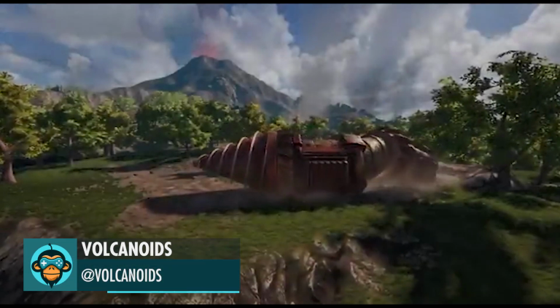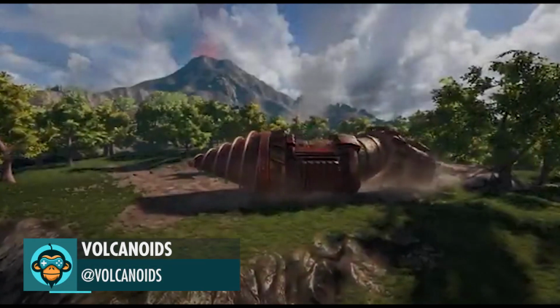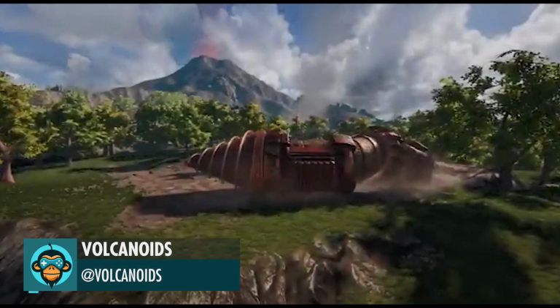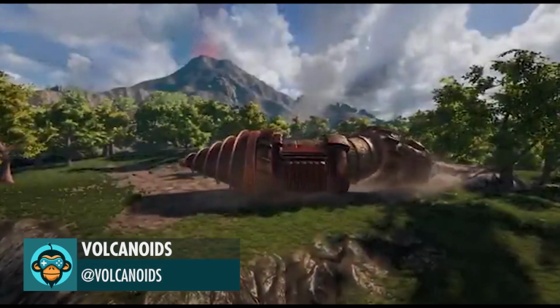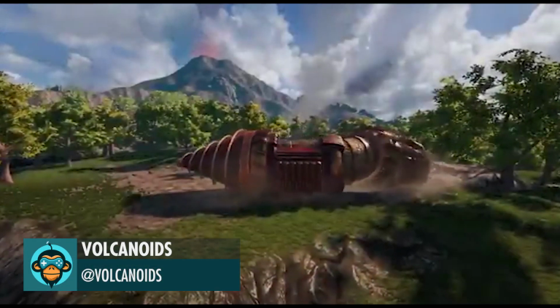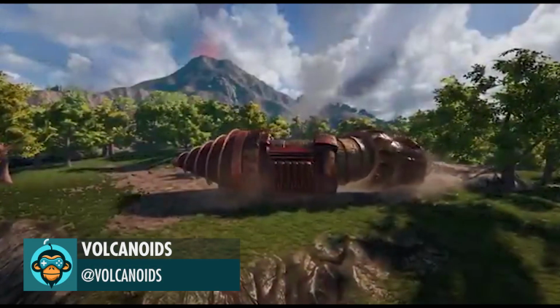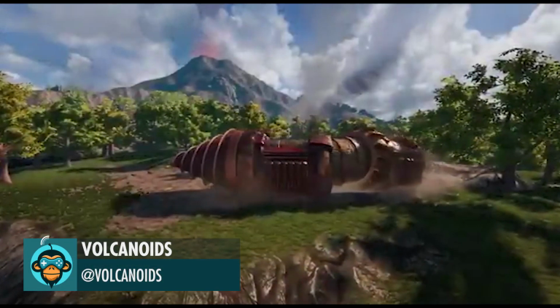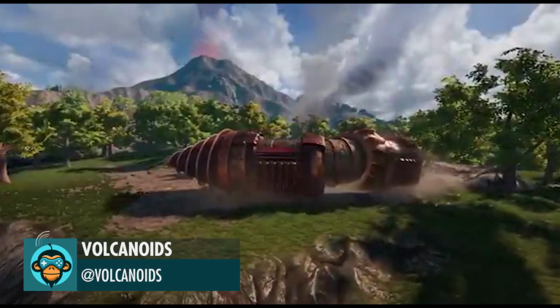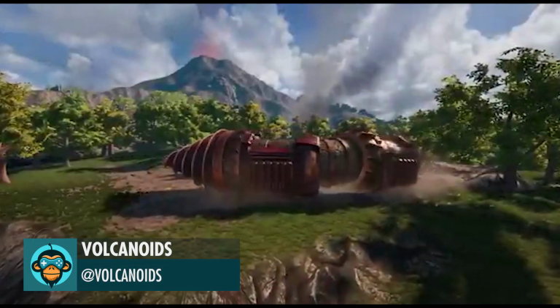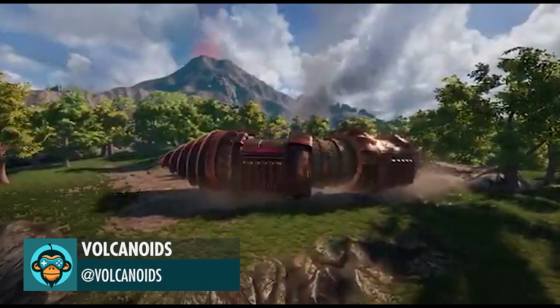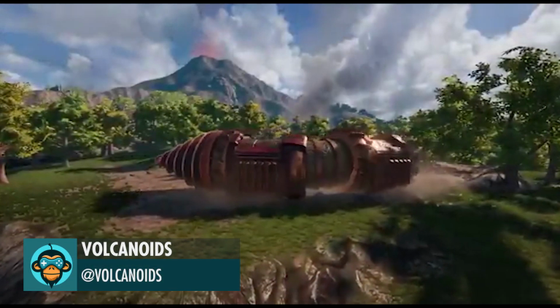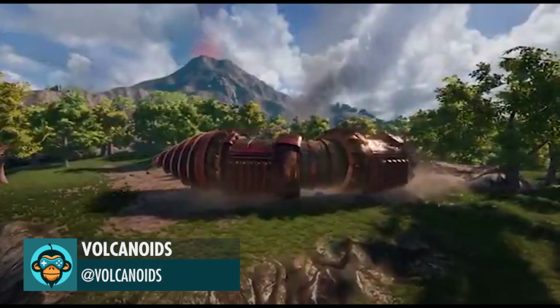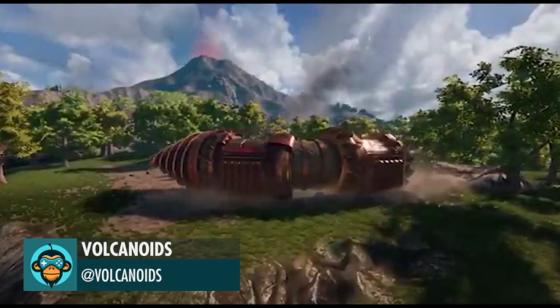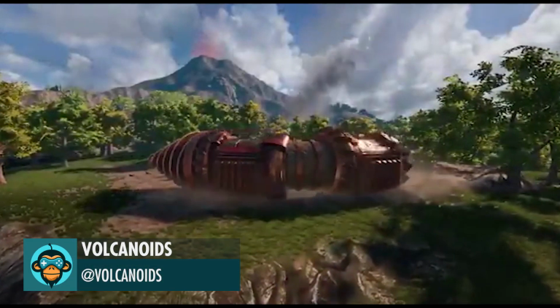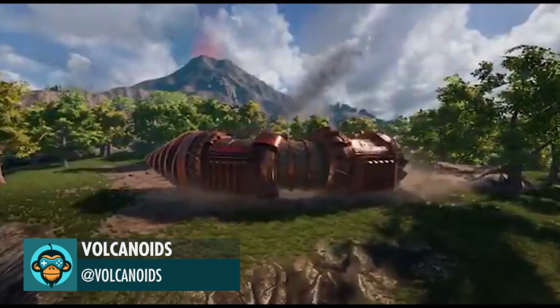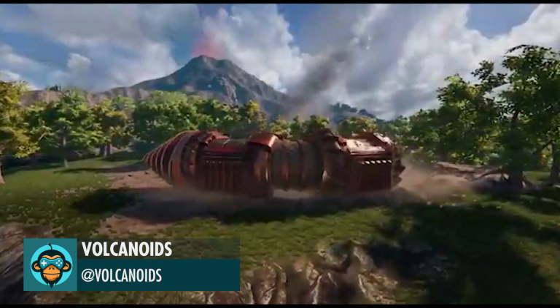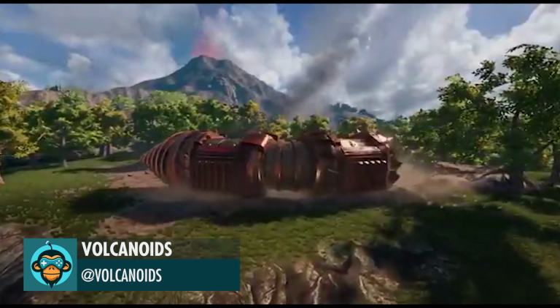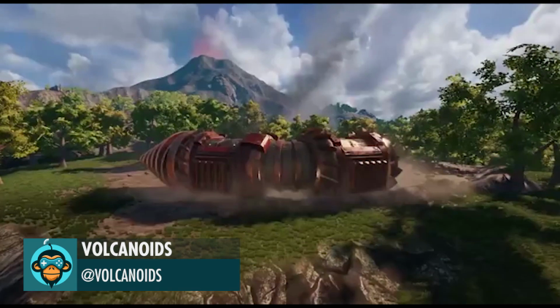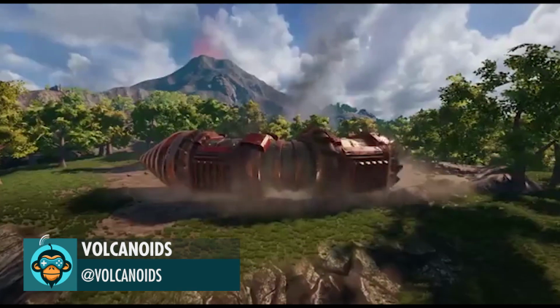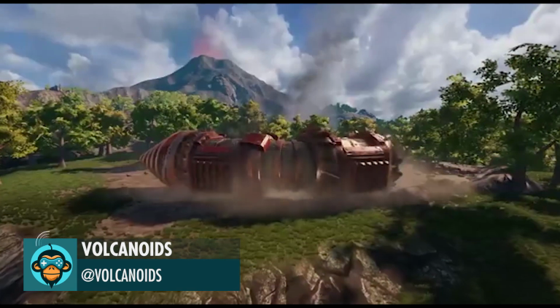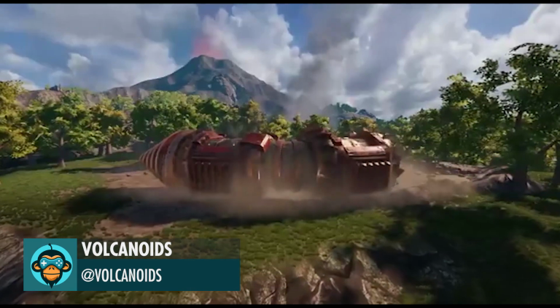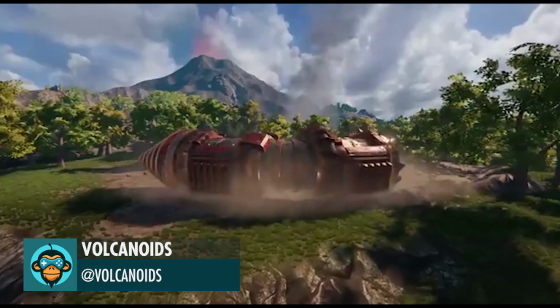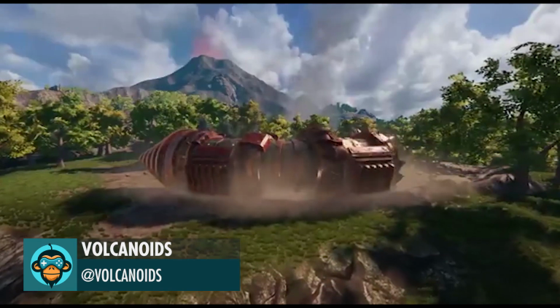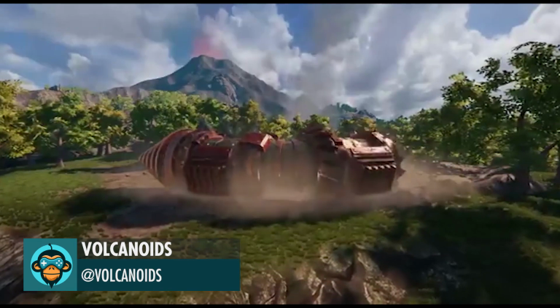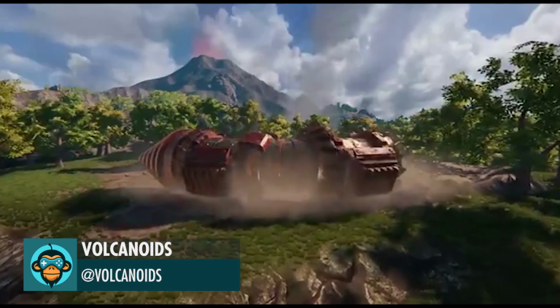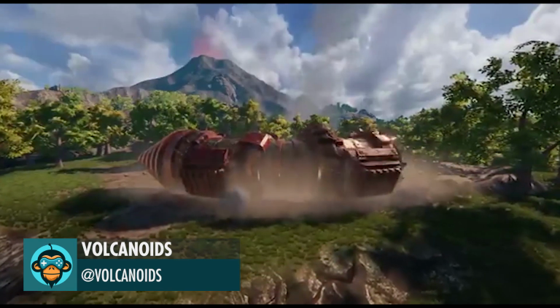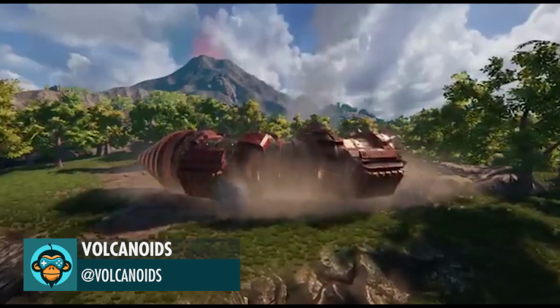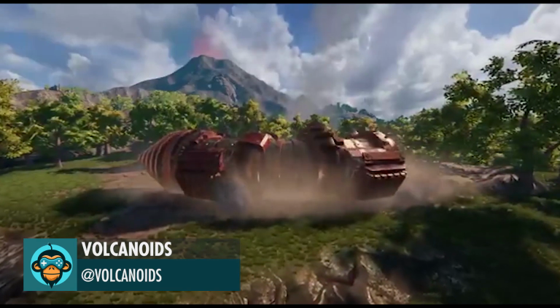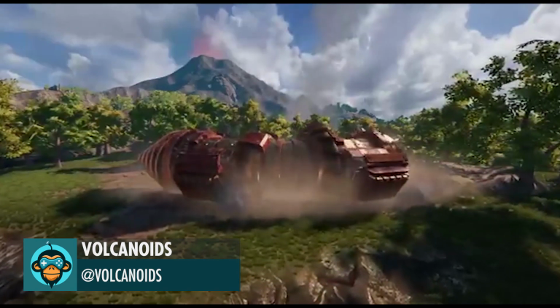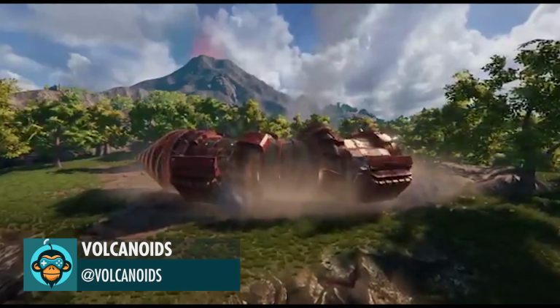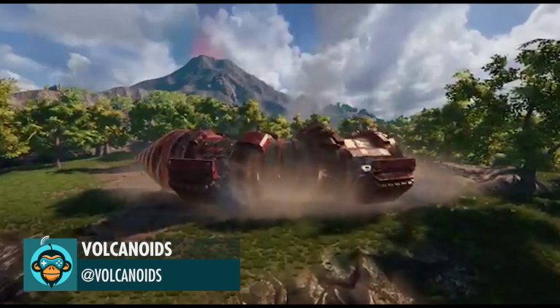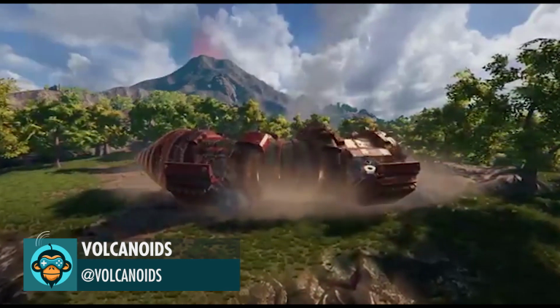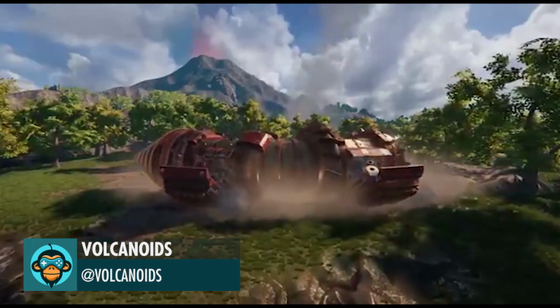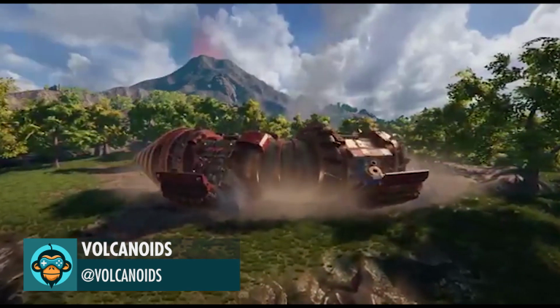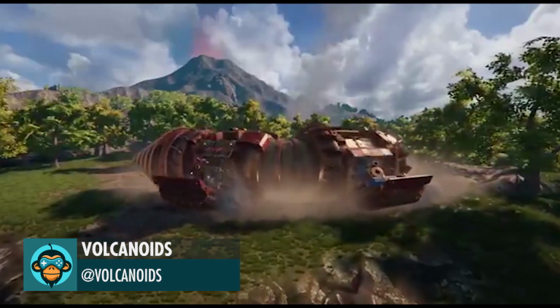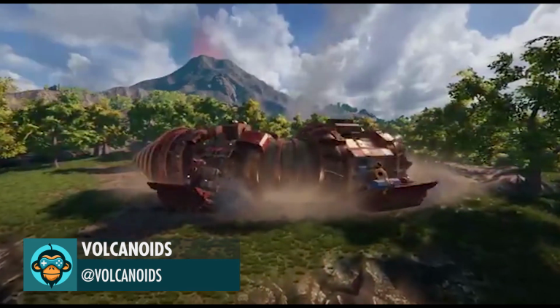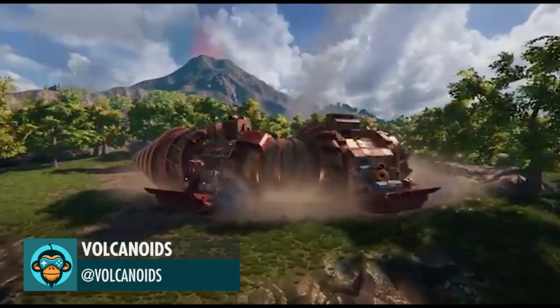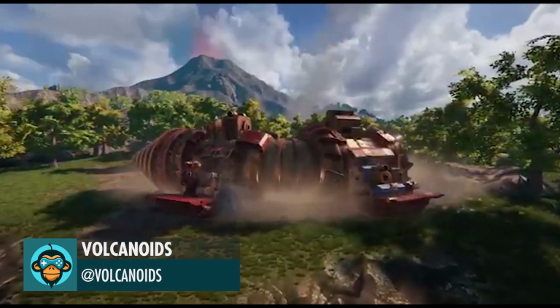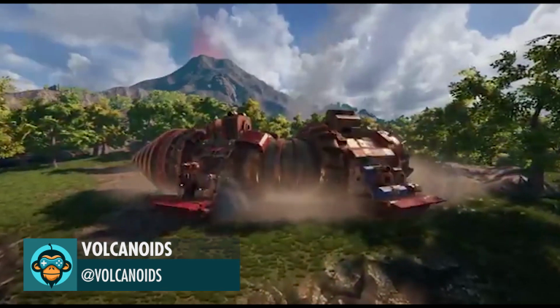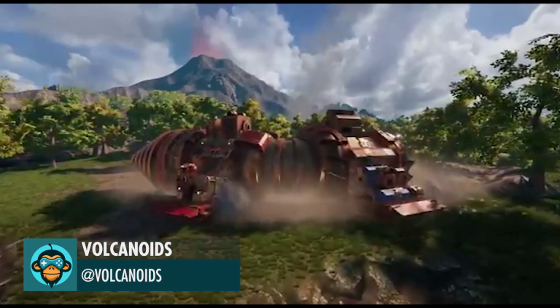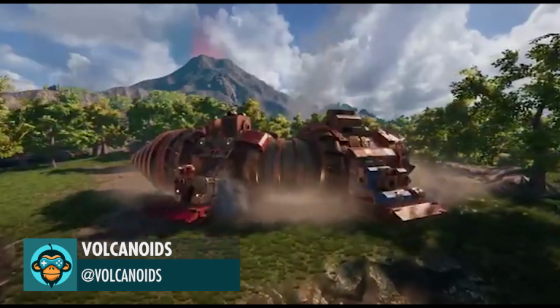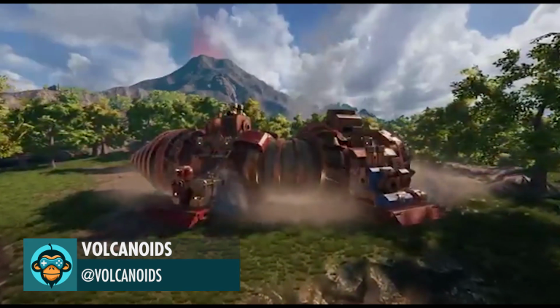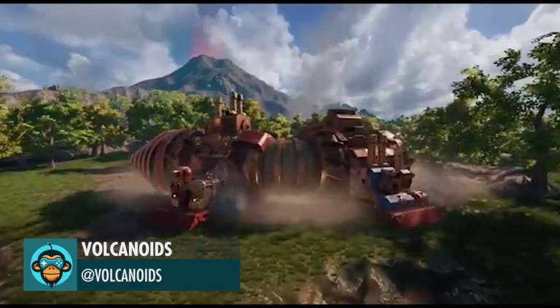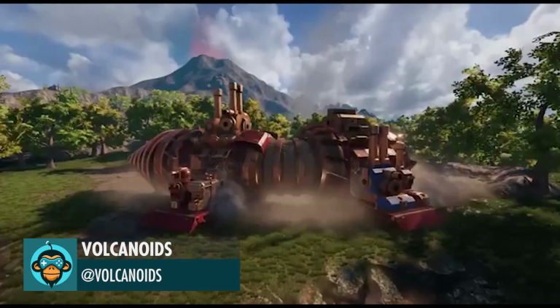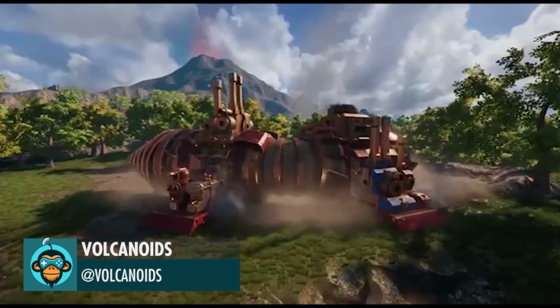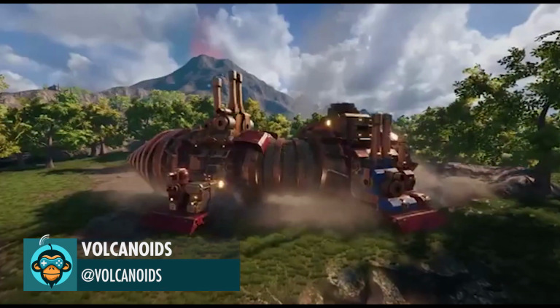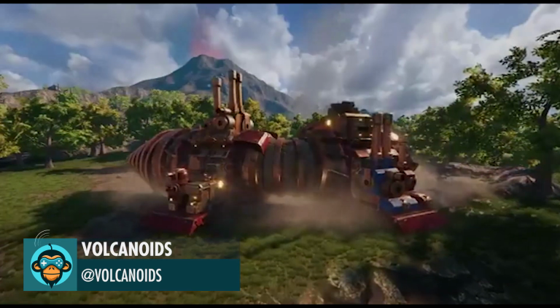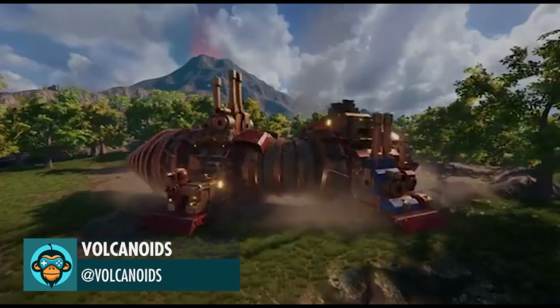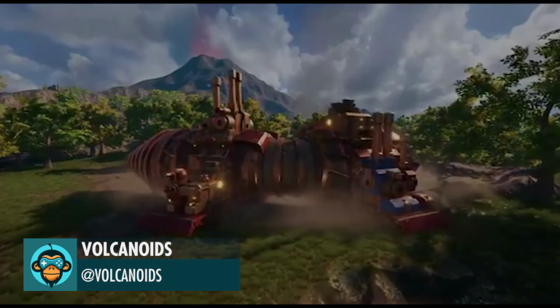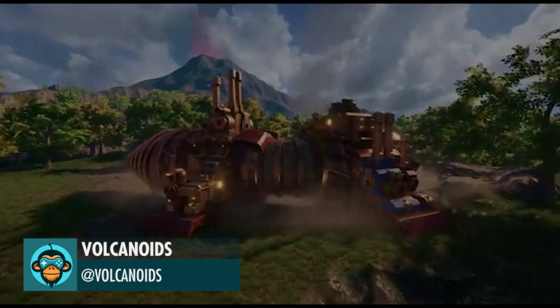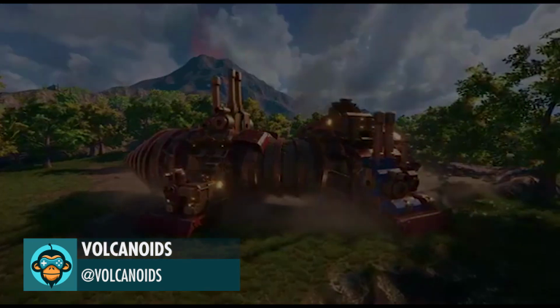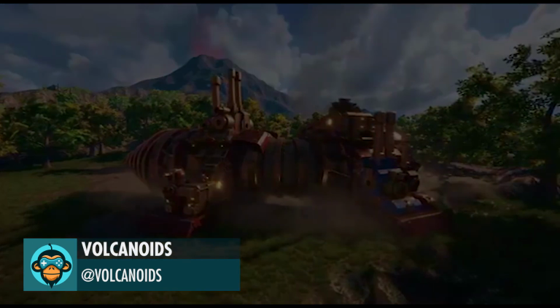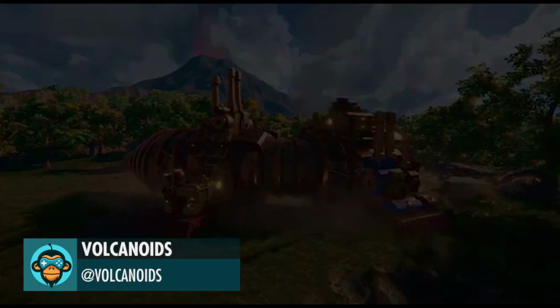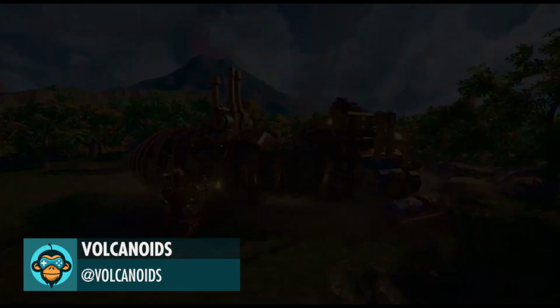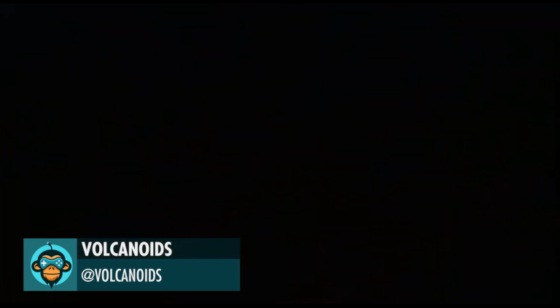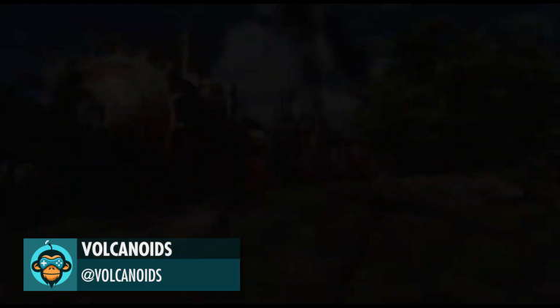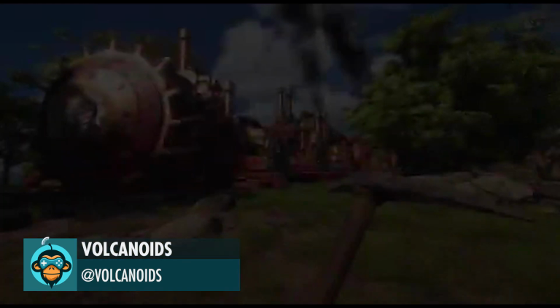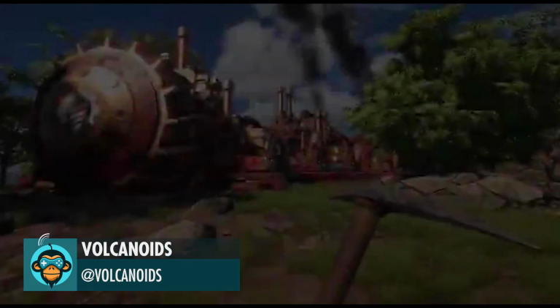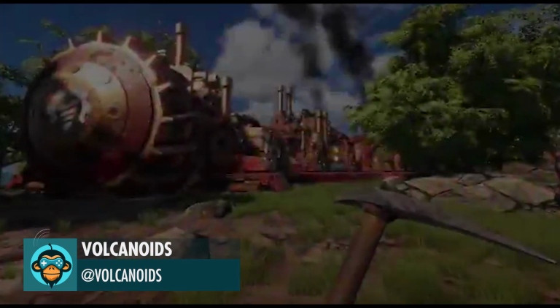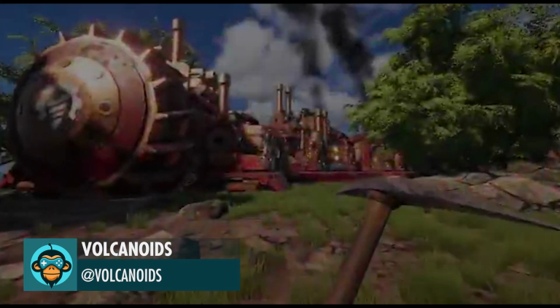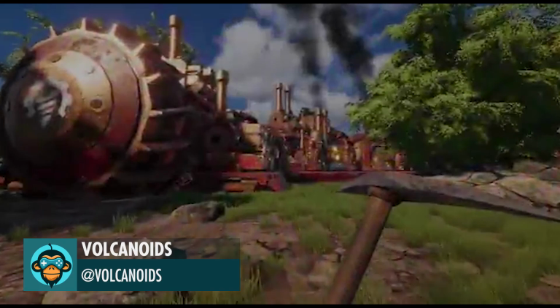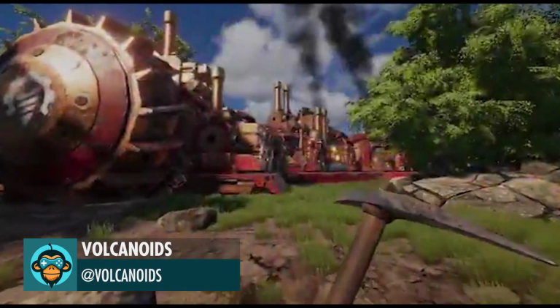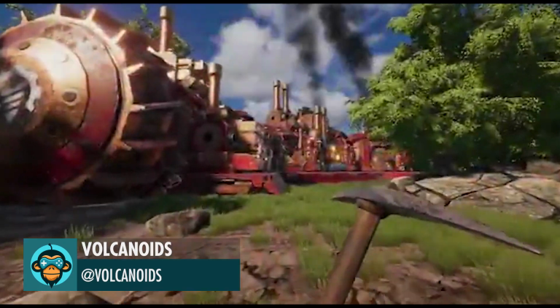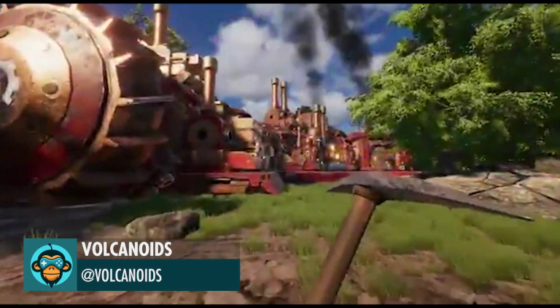Introducing Vulcanoids, a cool-looking first-person shooter that is now available on Steam Early Access. Check it out today!